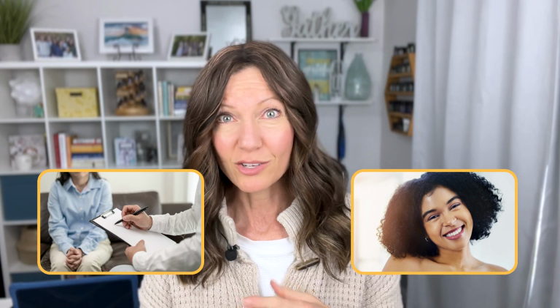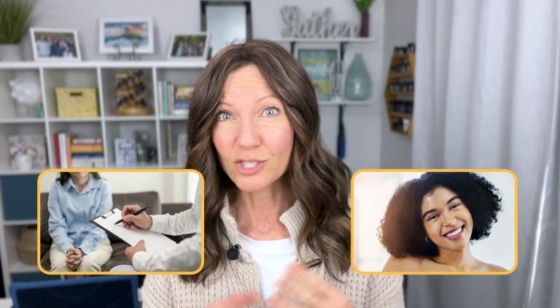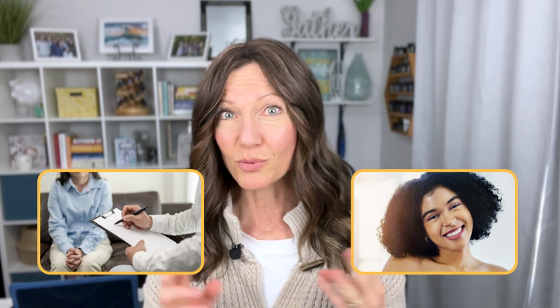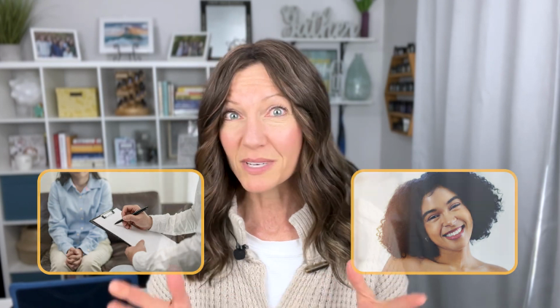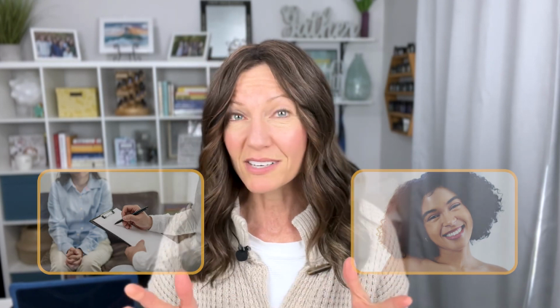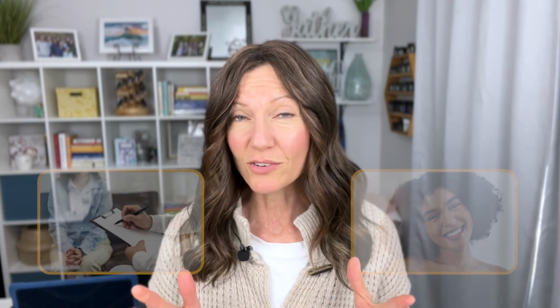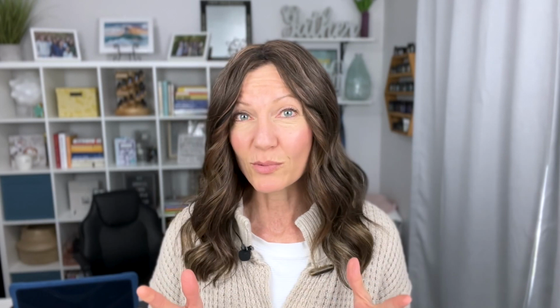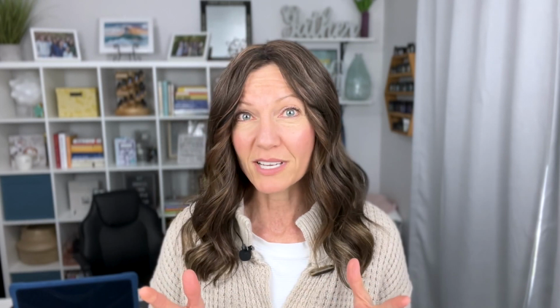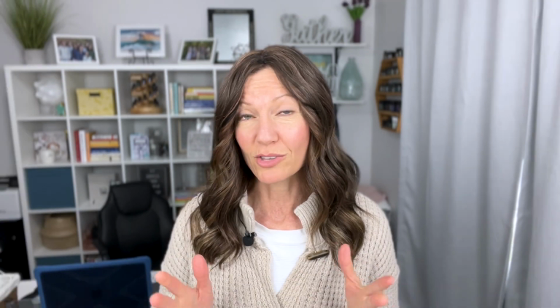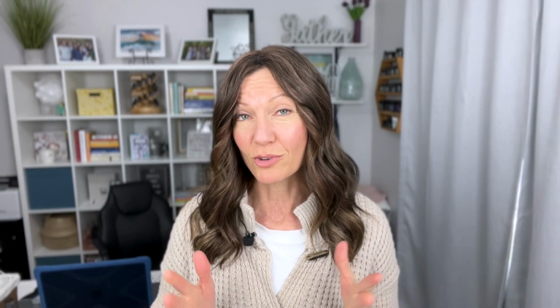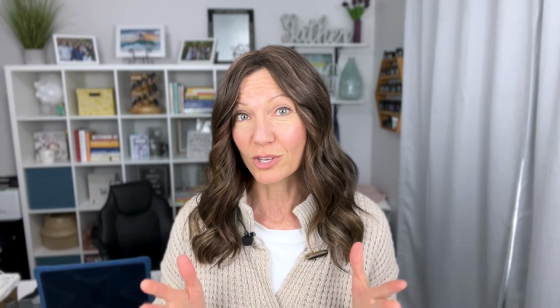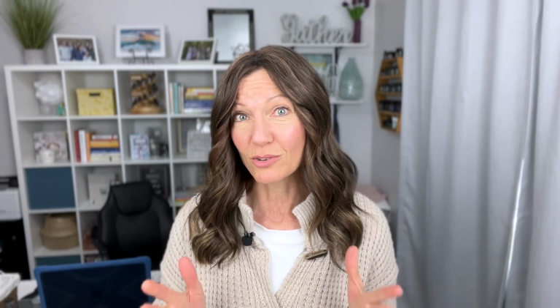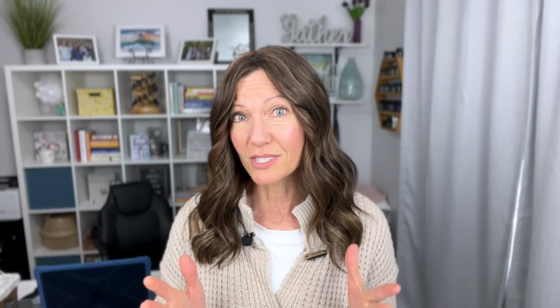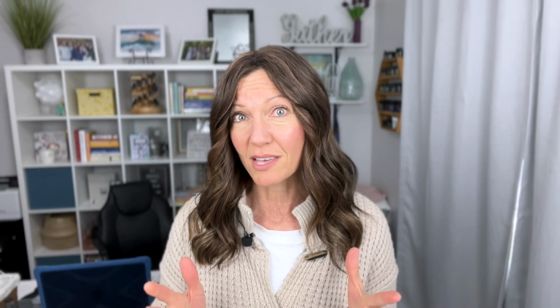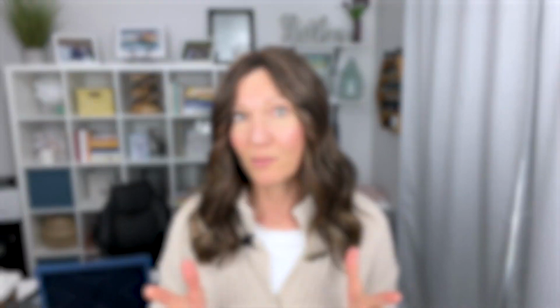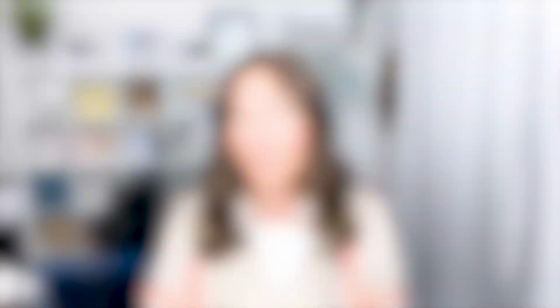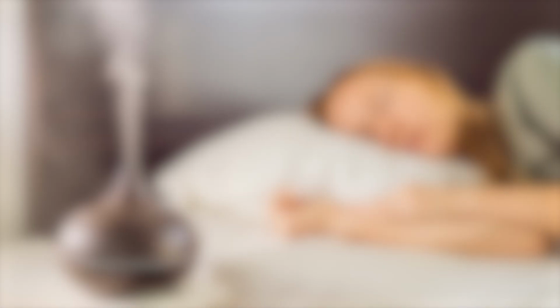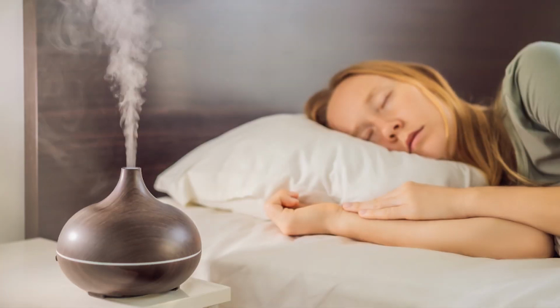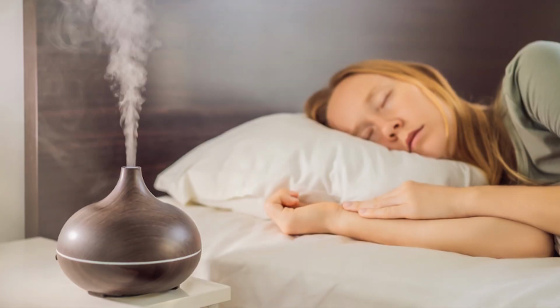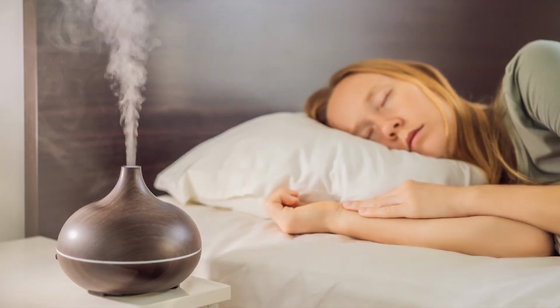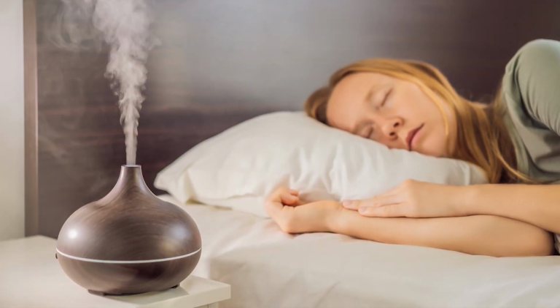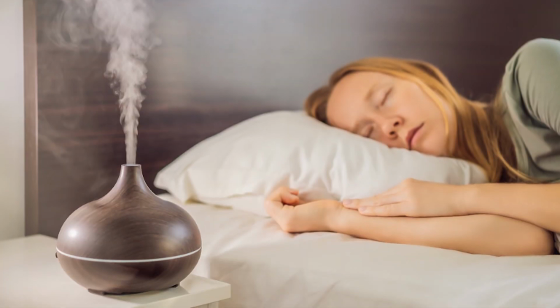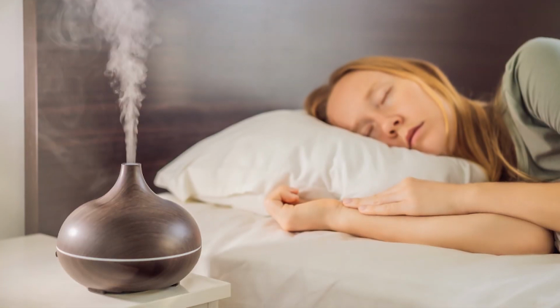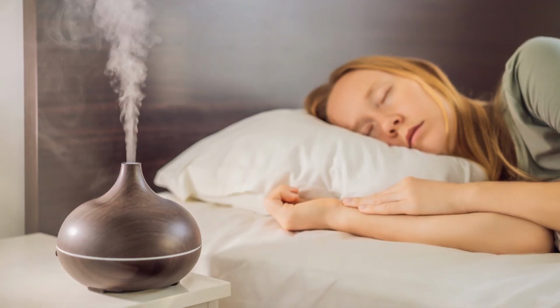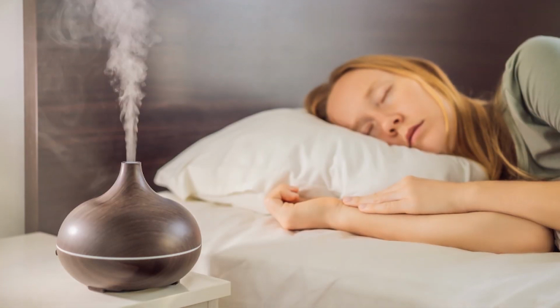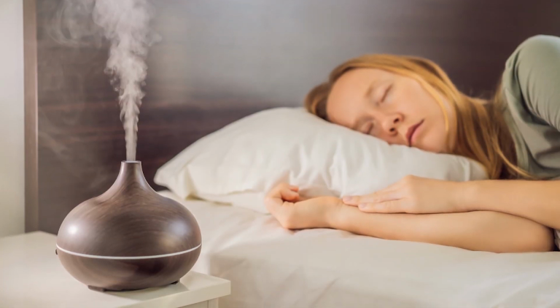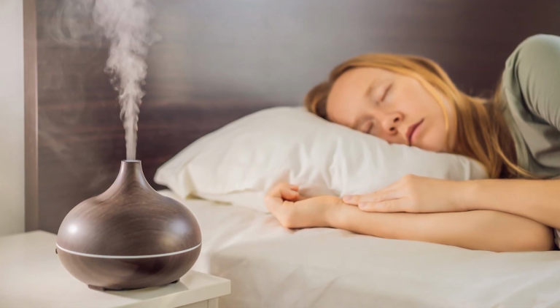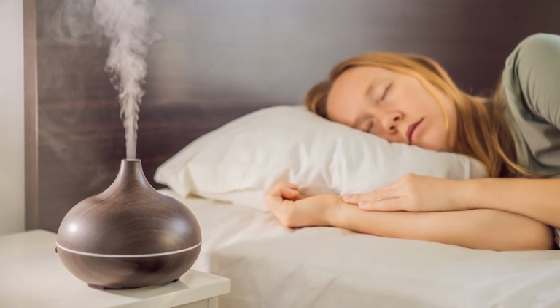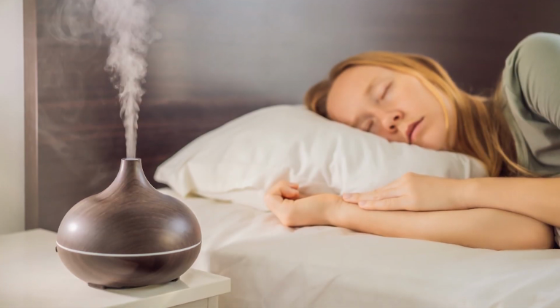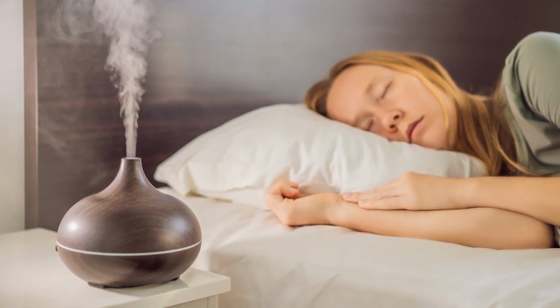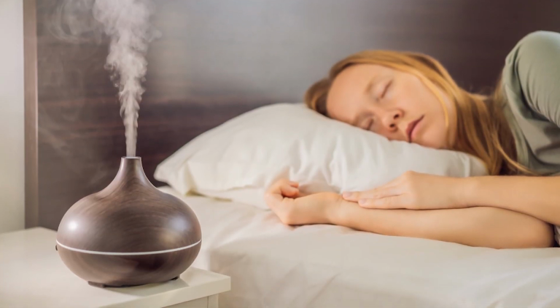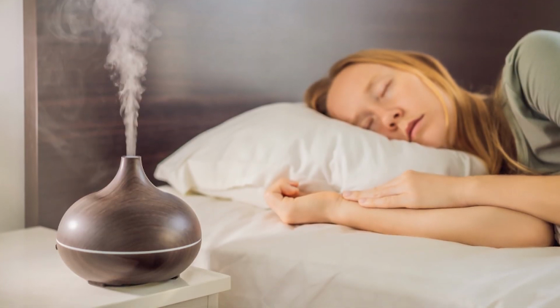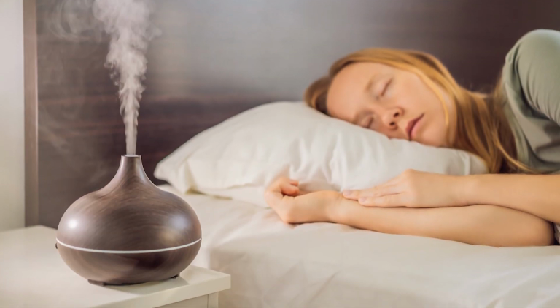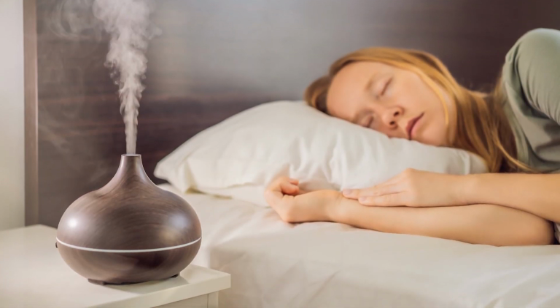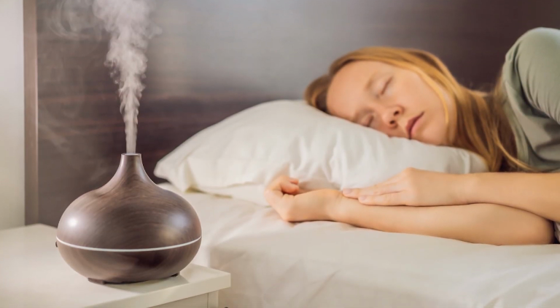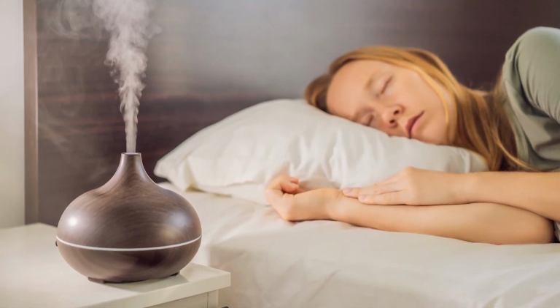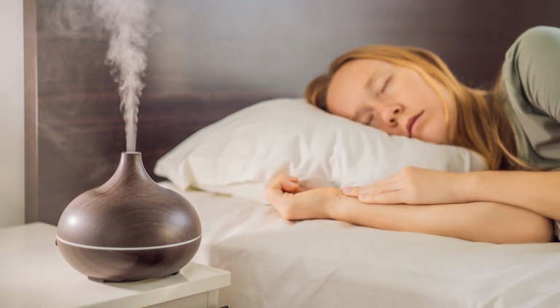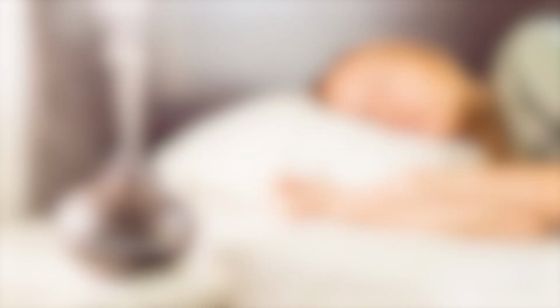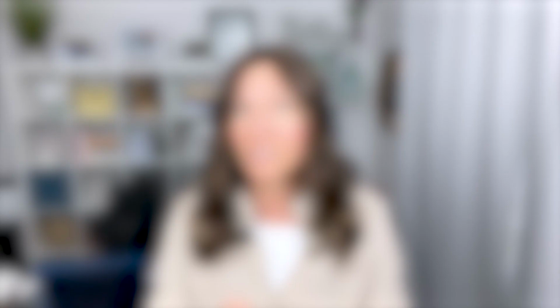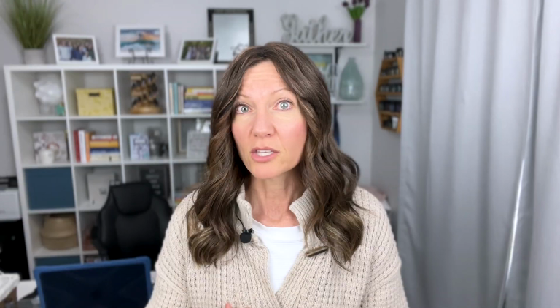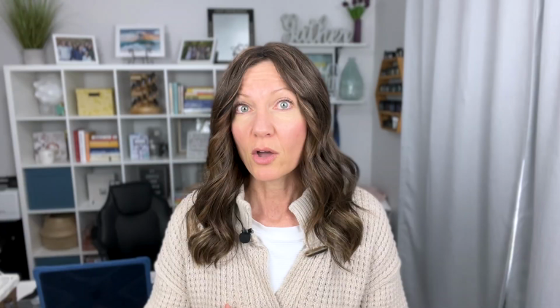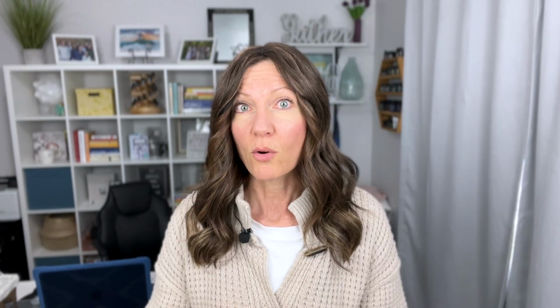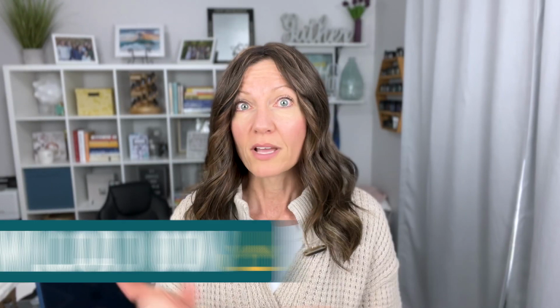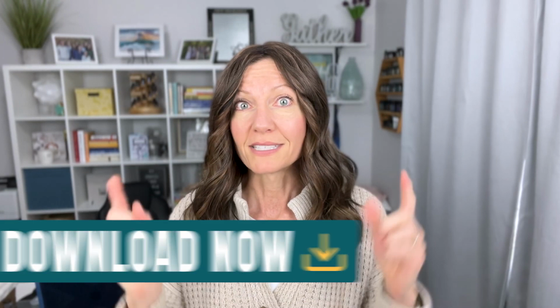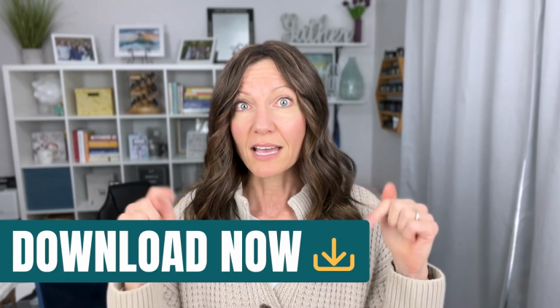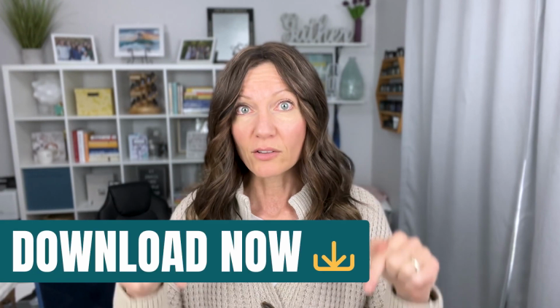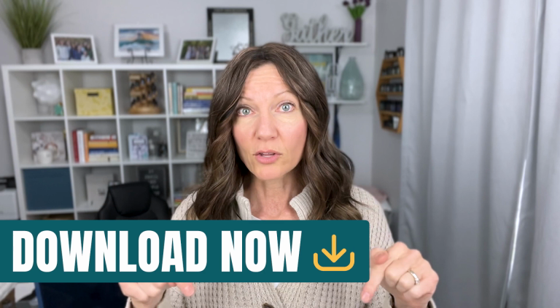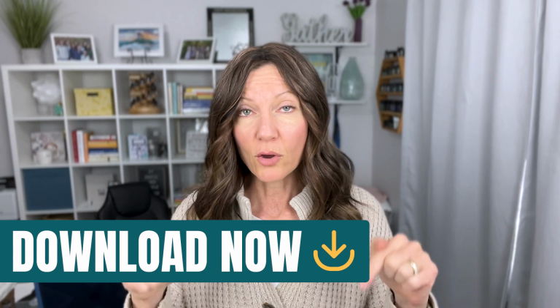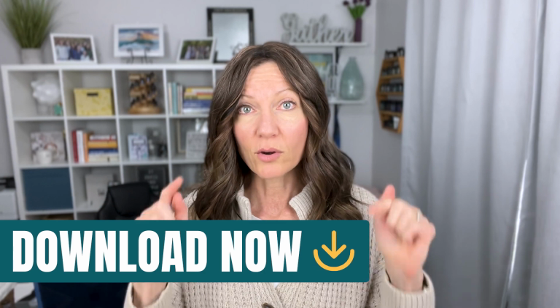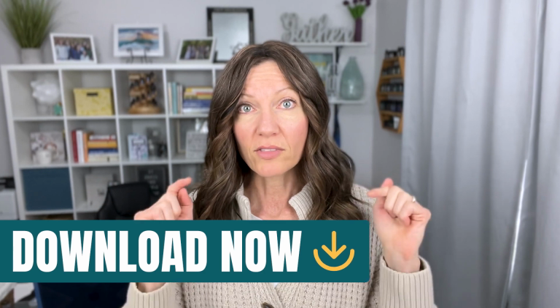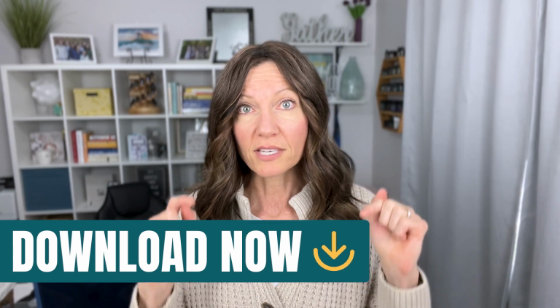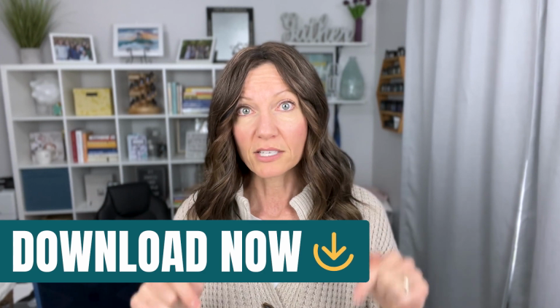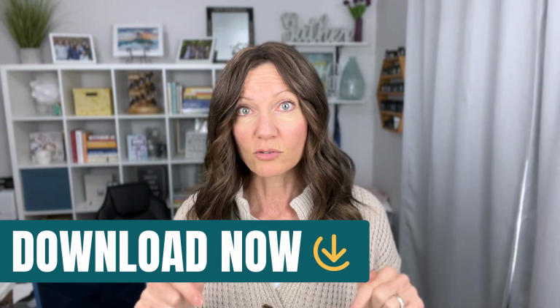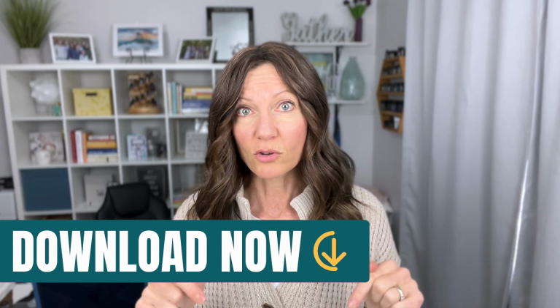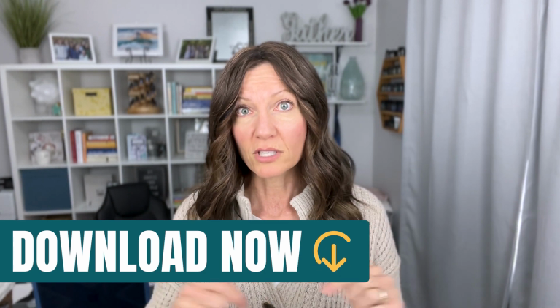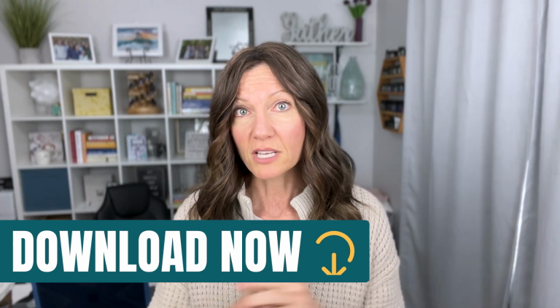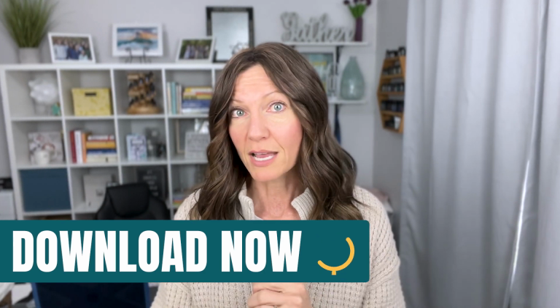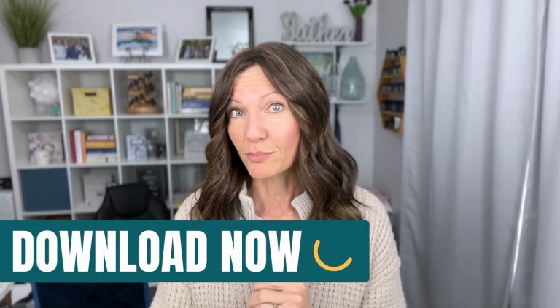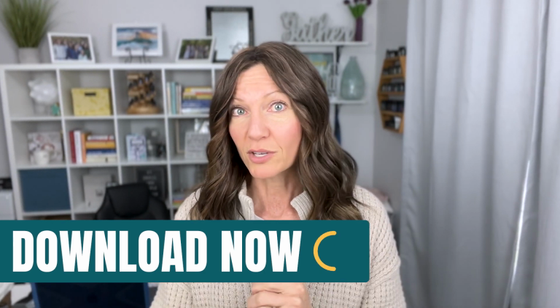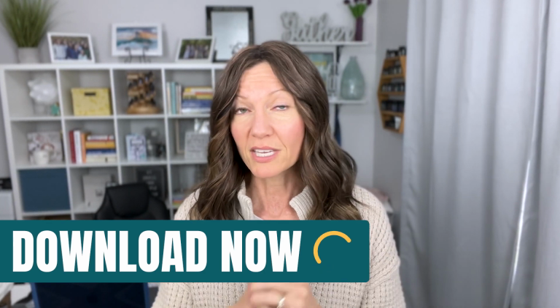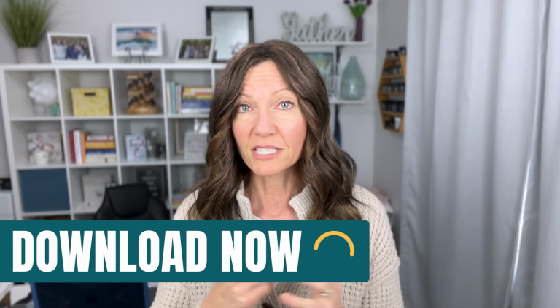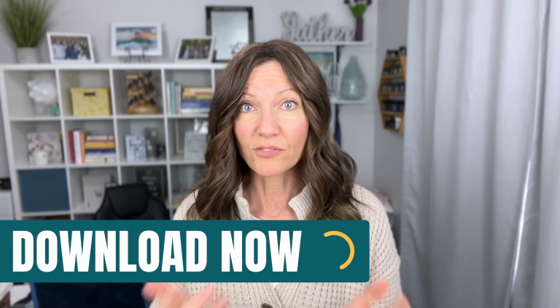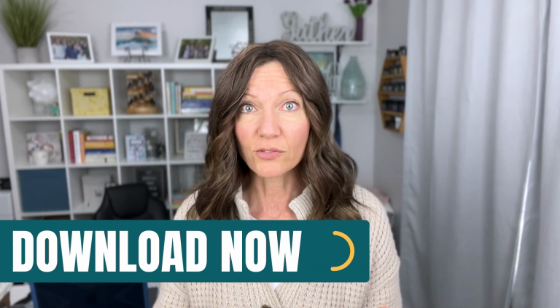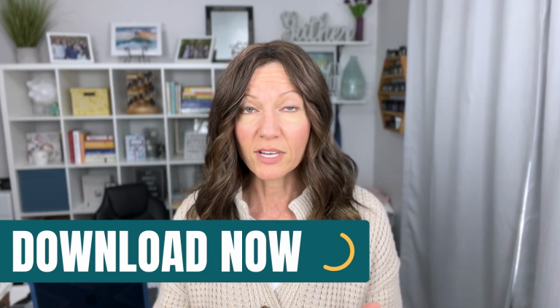There are three different ways you can use essential oils, and aromatically breathing them in is only one way. So download the essential oils guidebook — it's free. It will help you get started with your essential oil use.